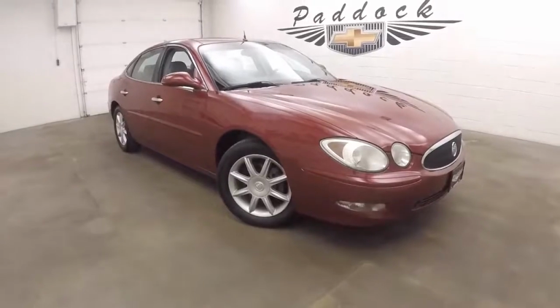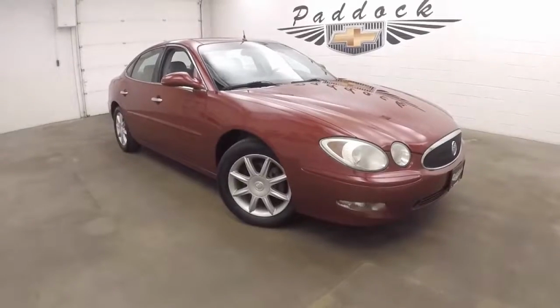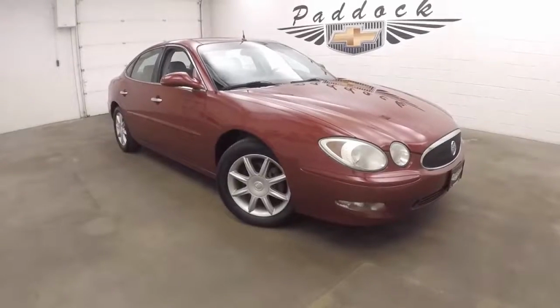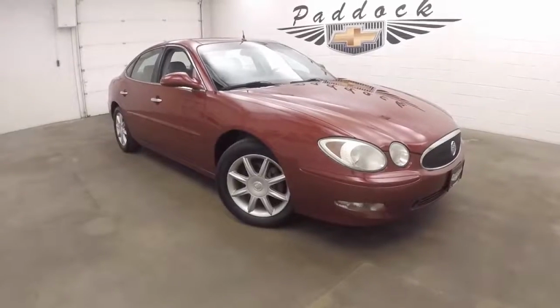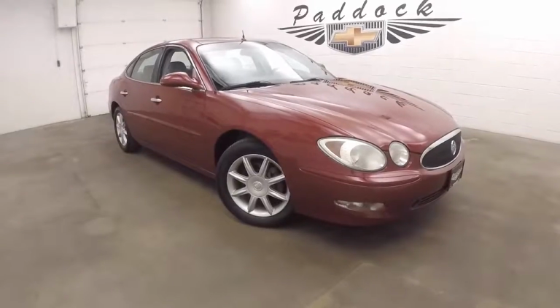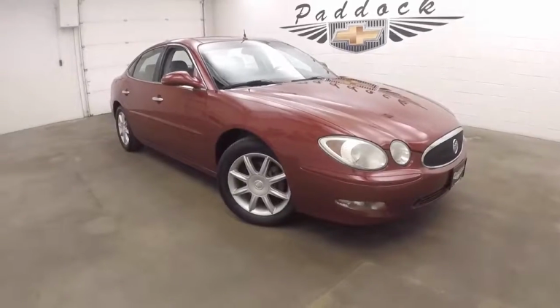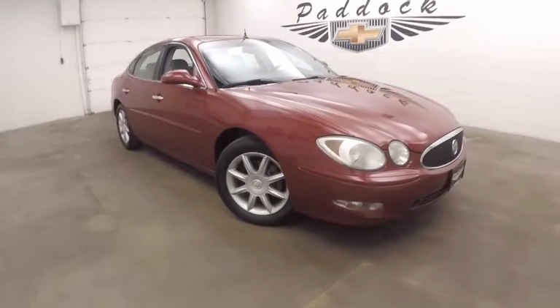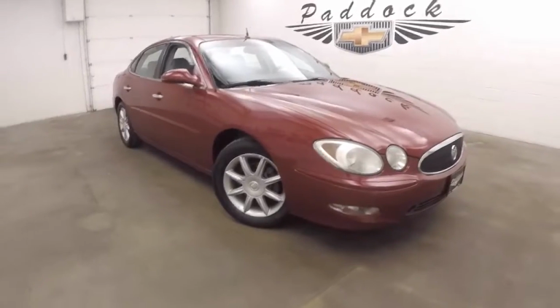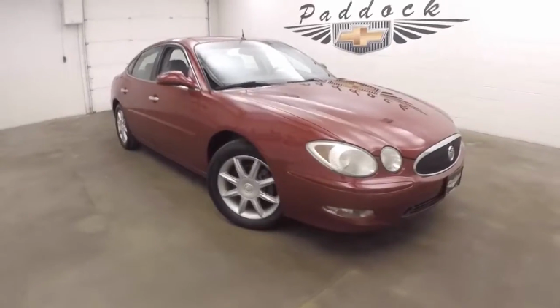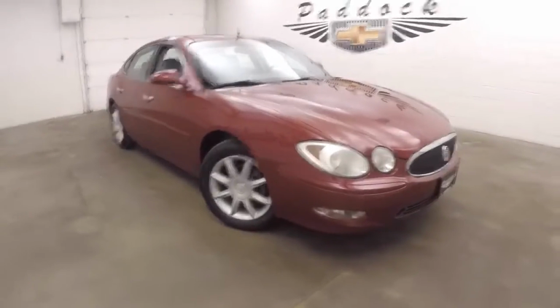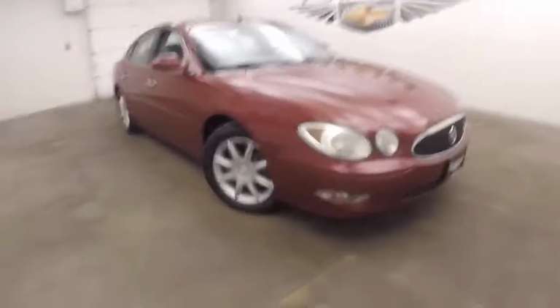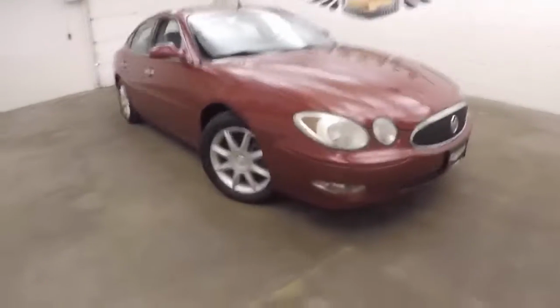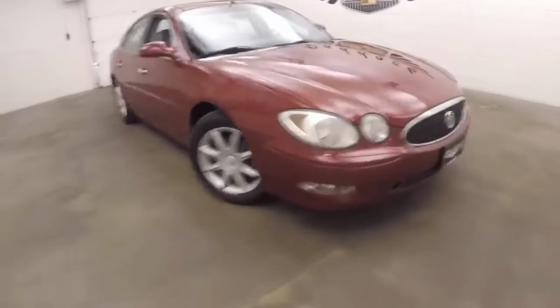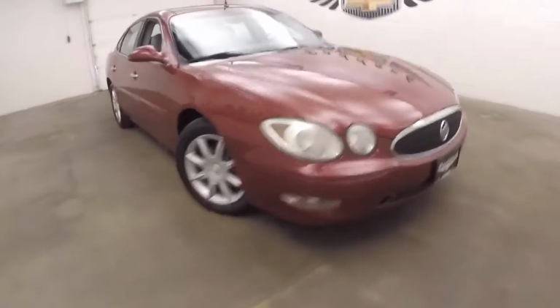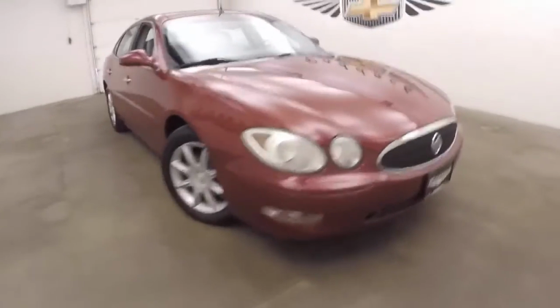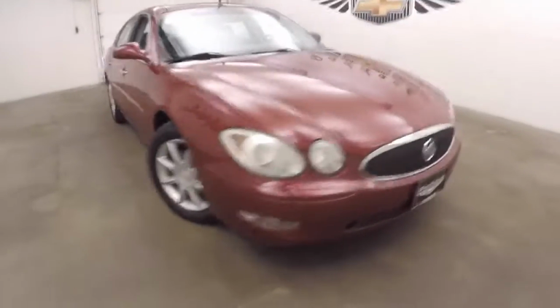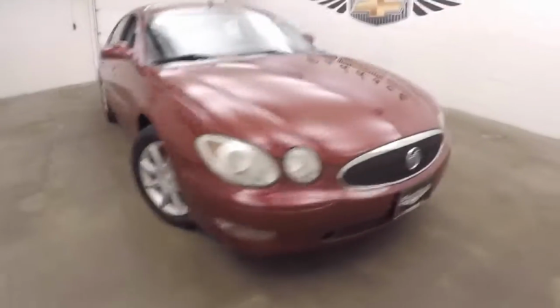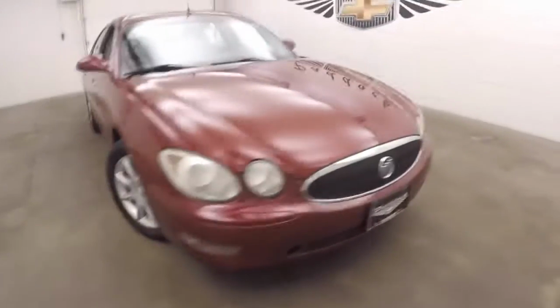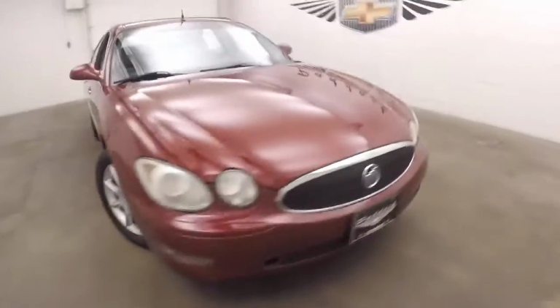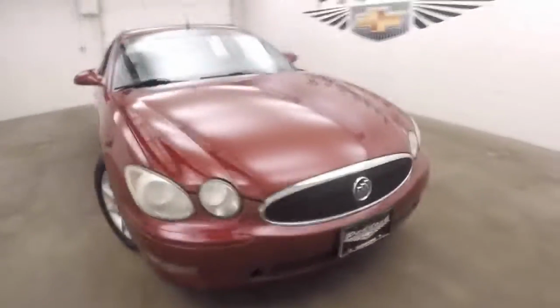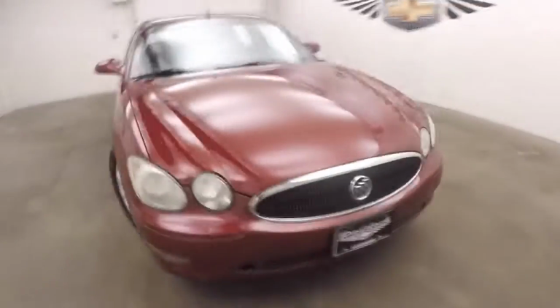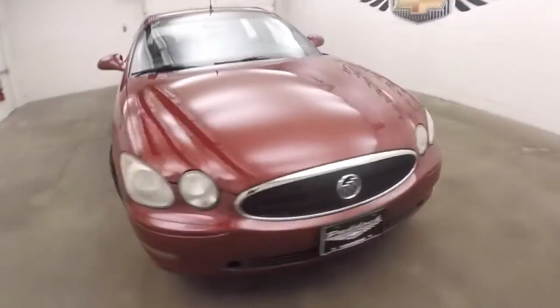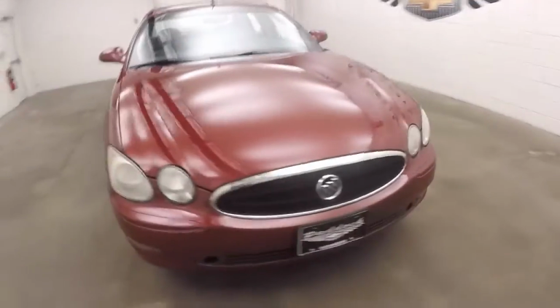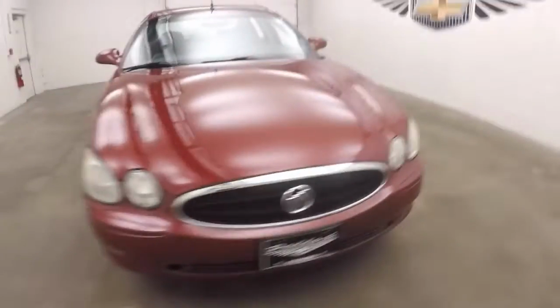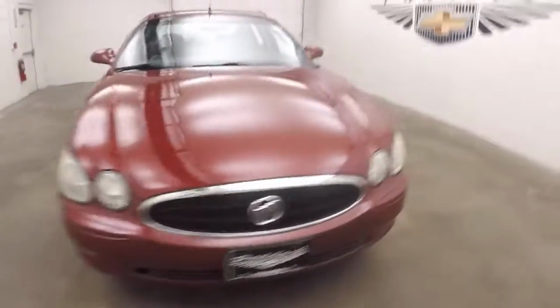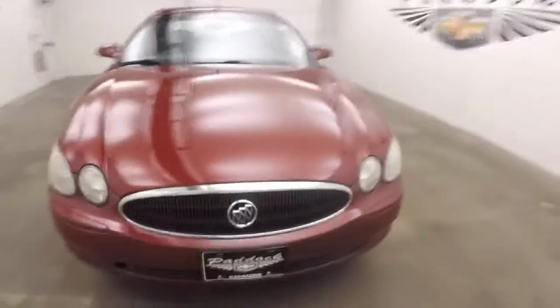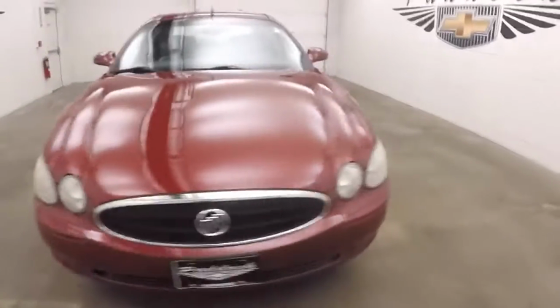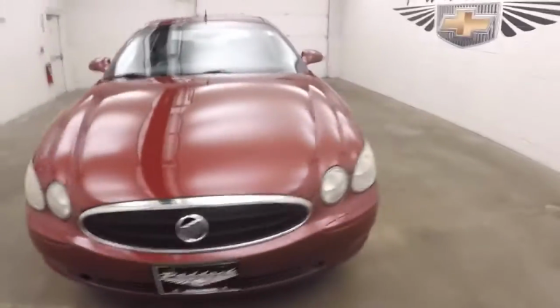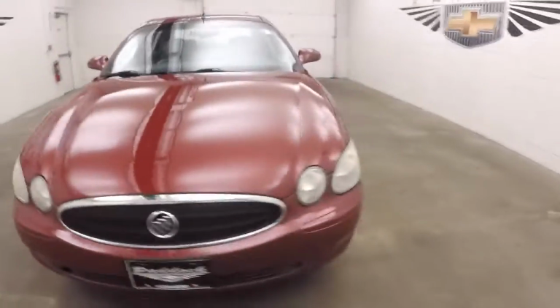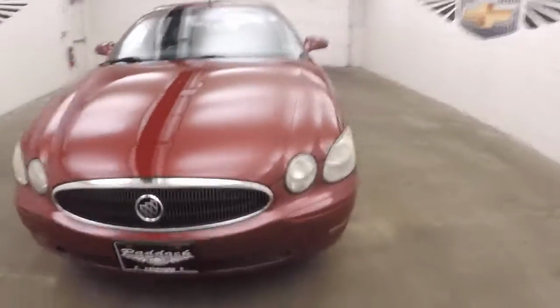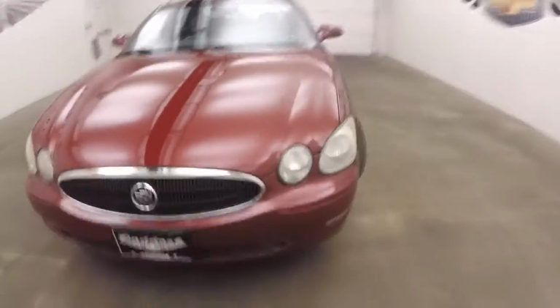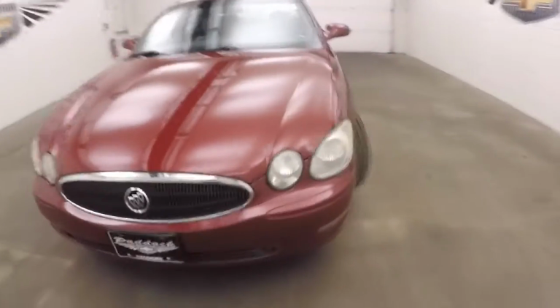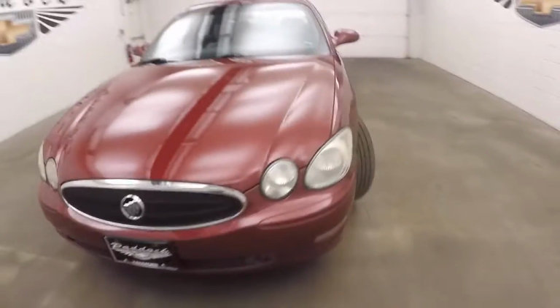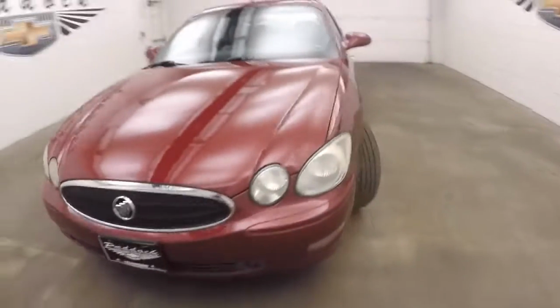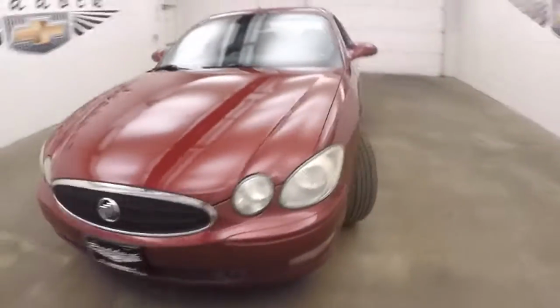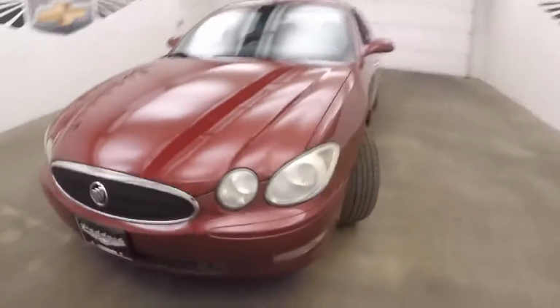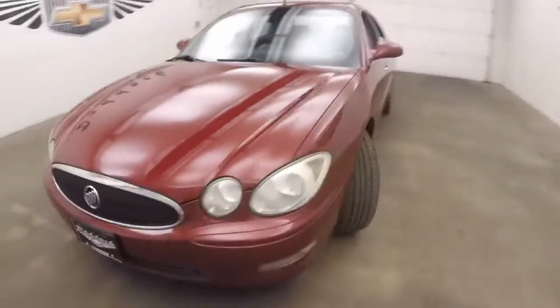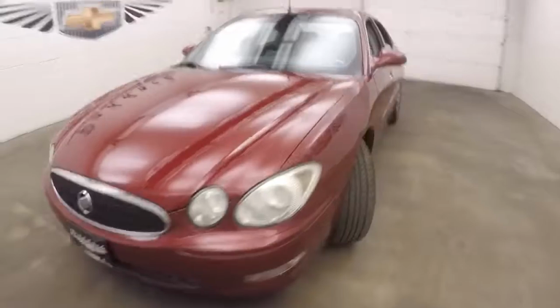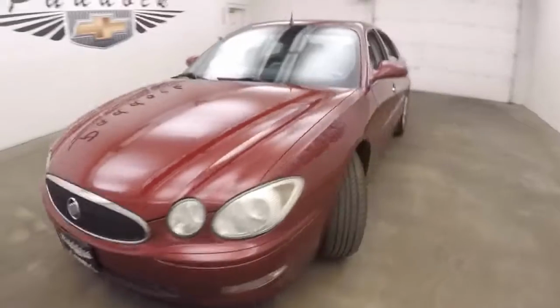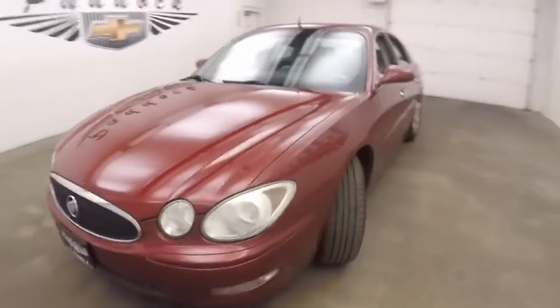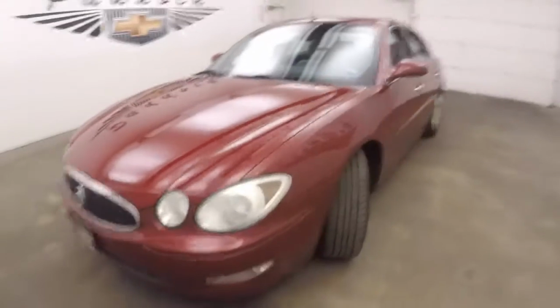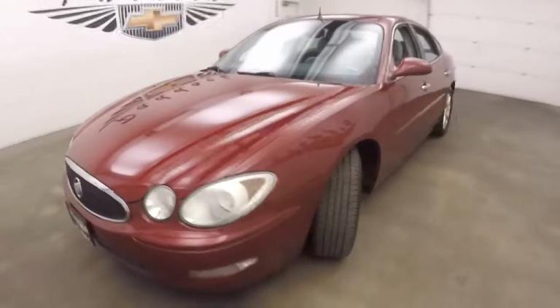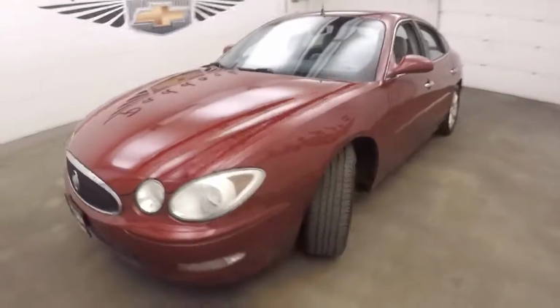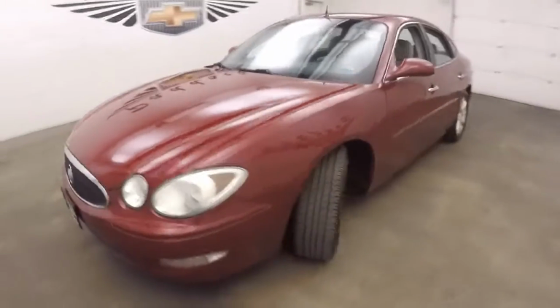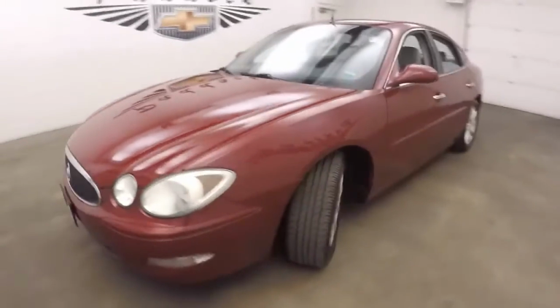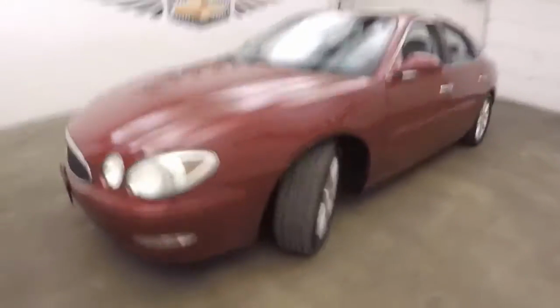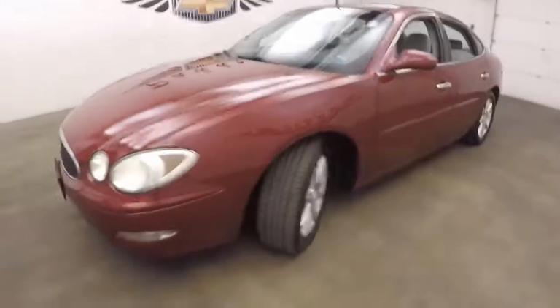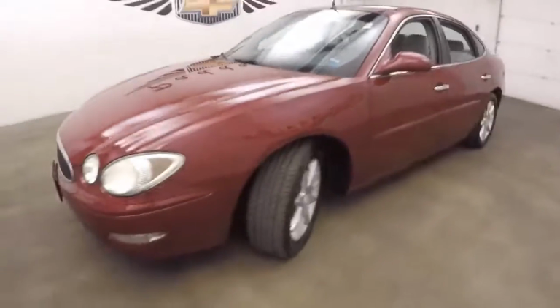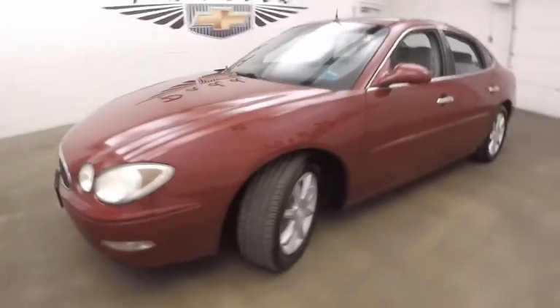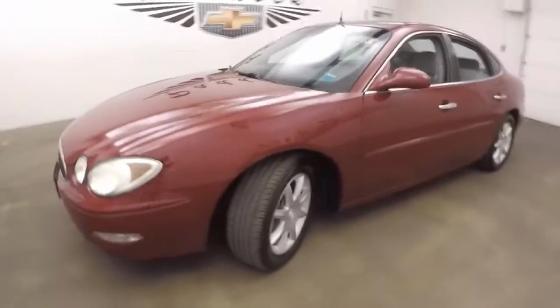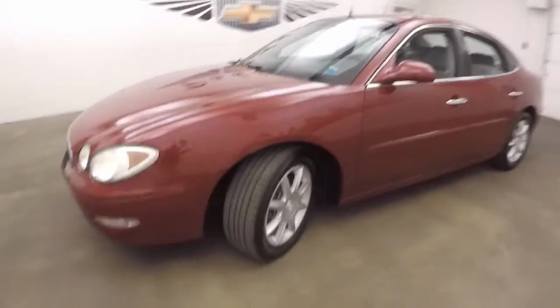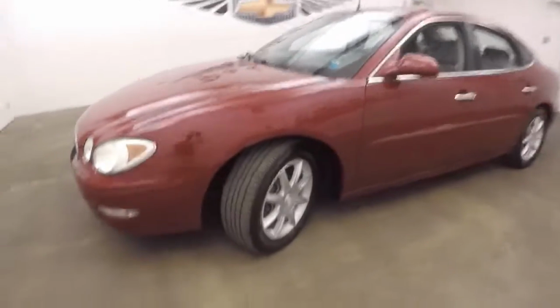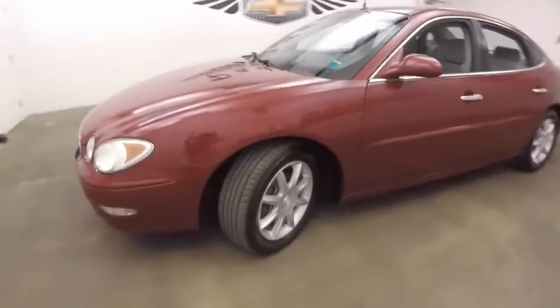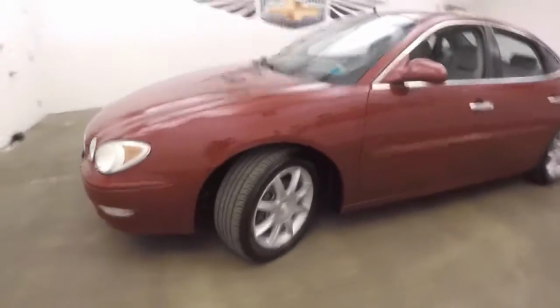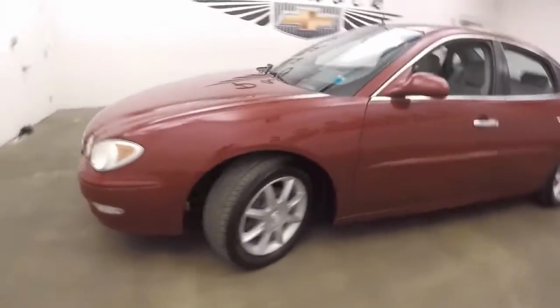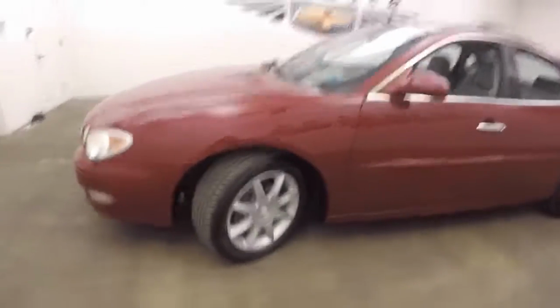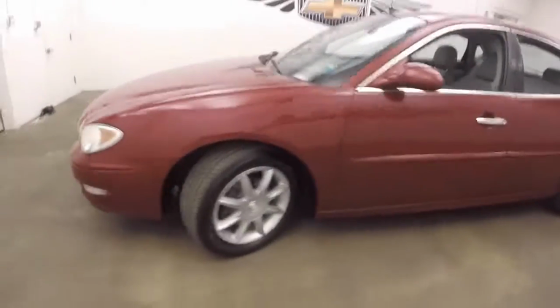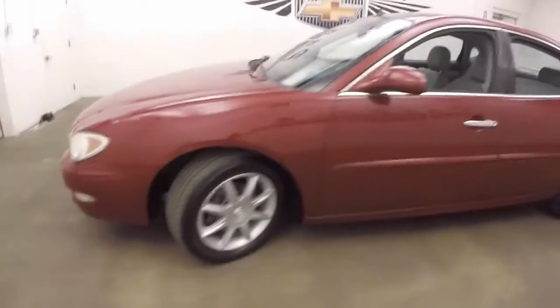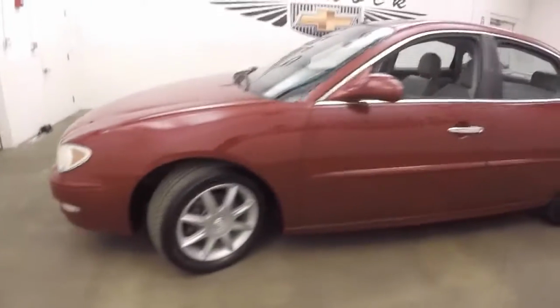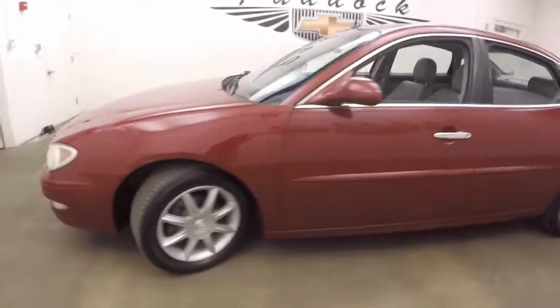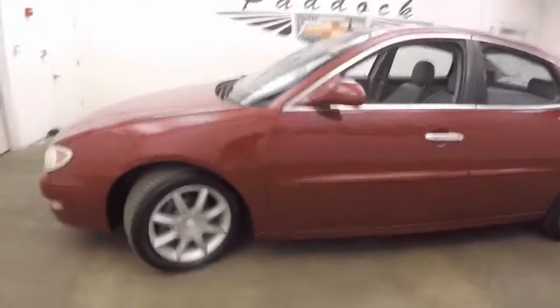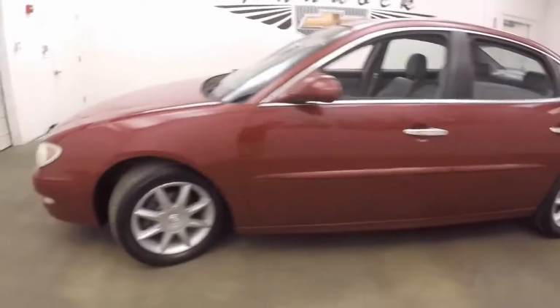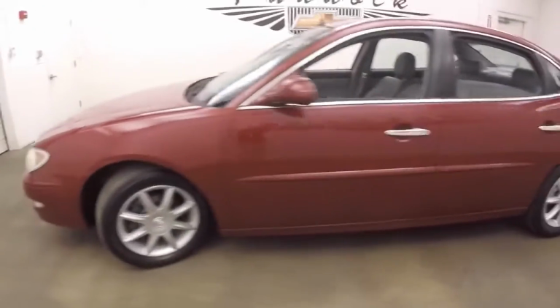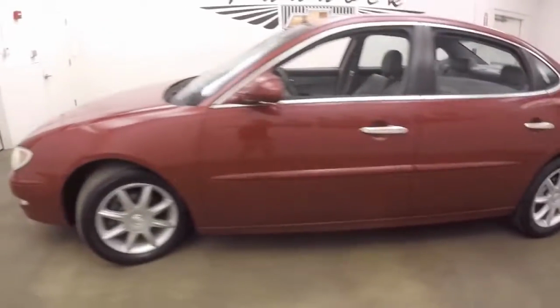It's a 2005 Buick LaCrosse. Nice red paint, nice alloy wheels, tires.